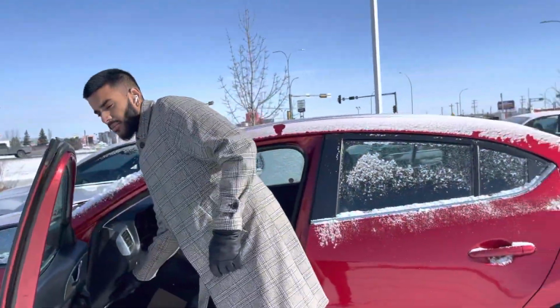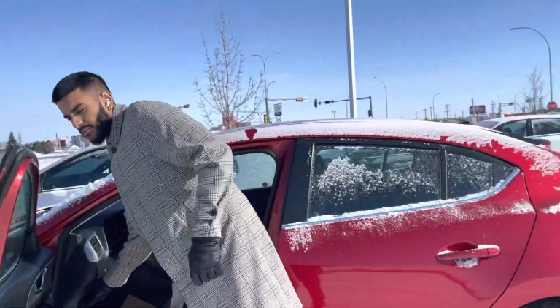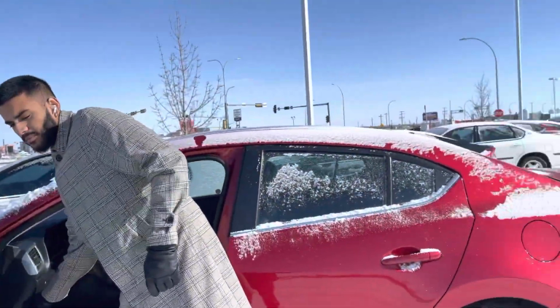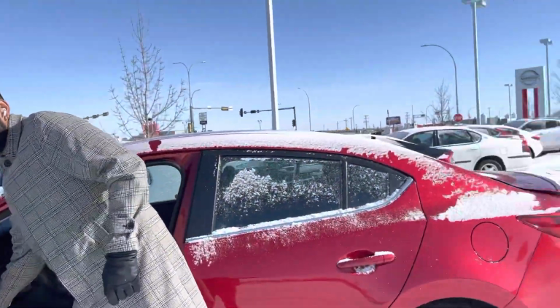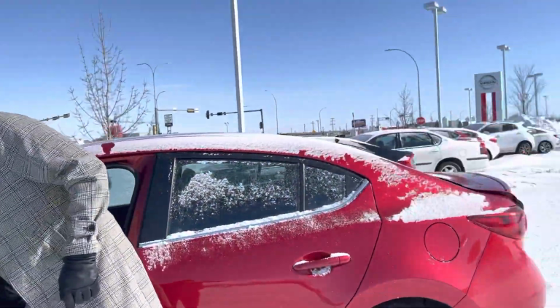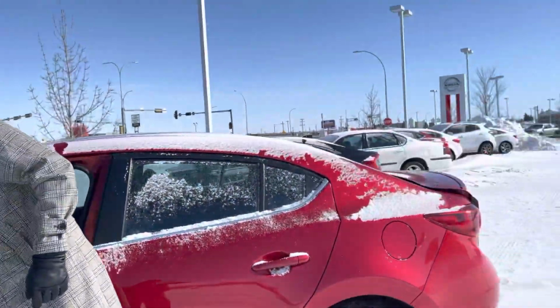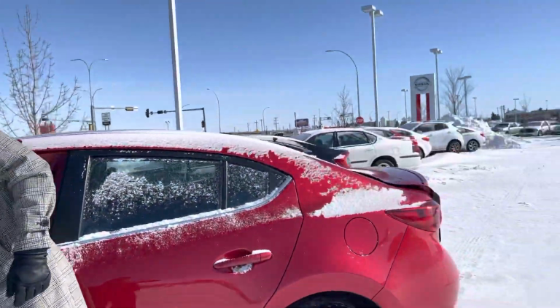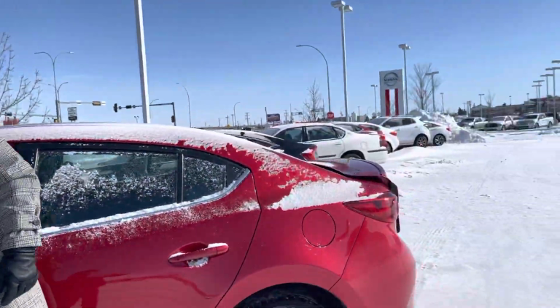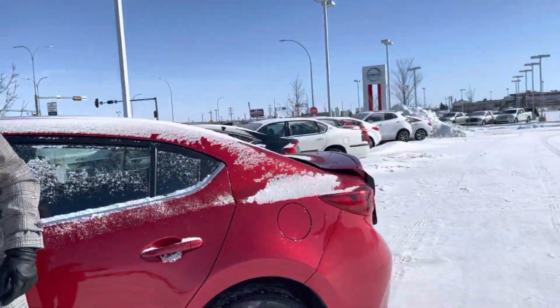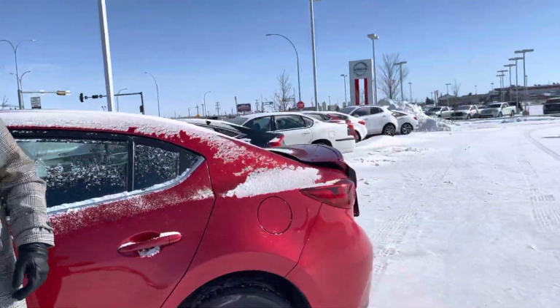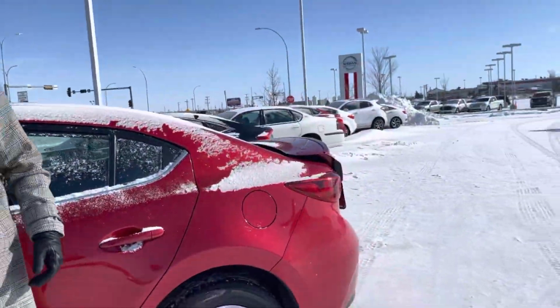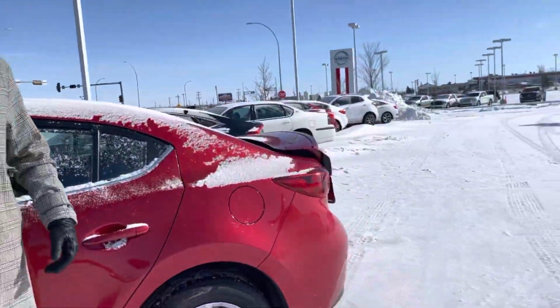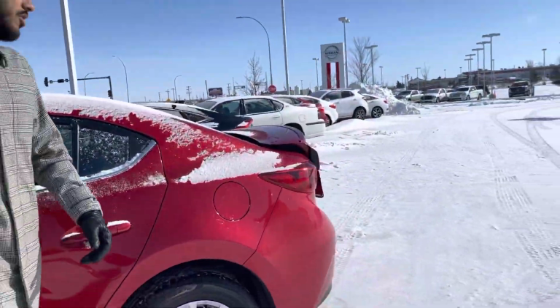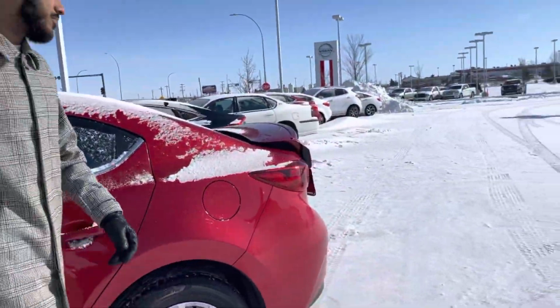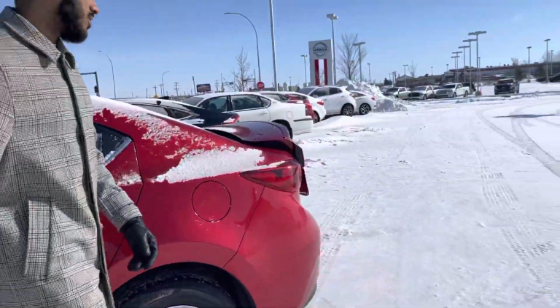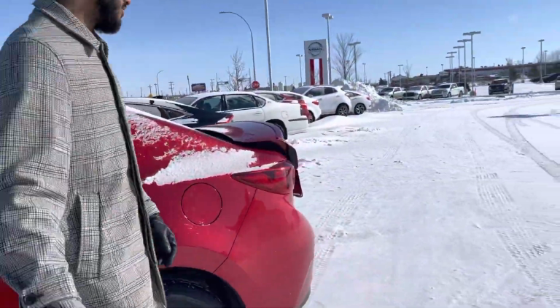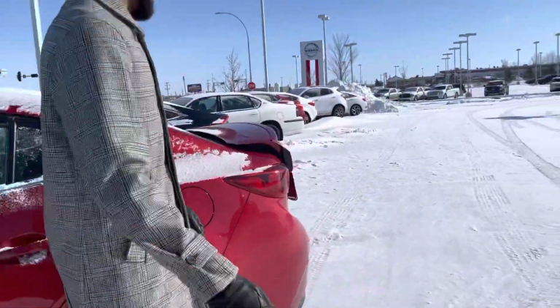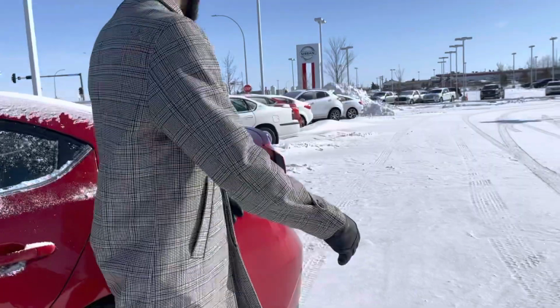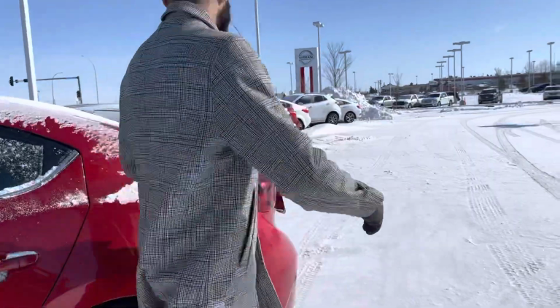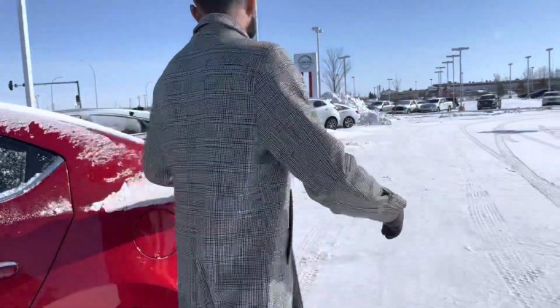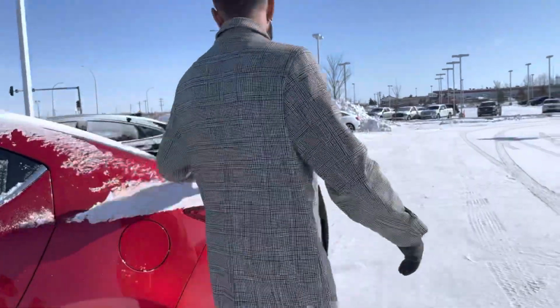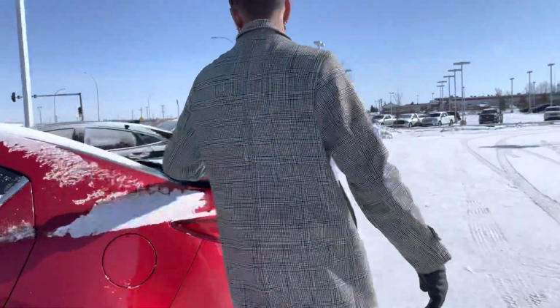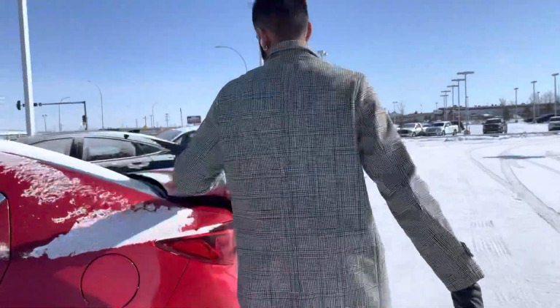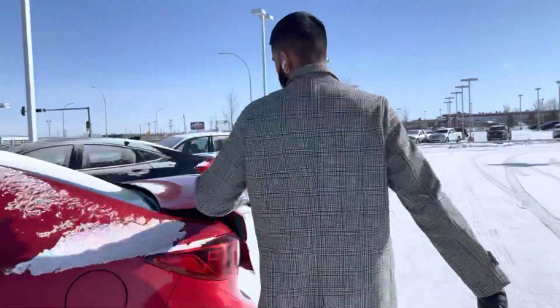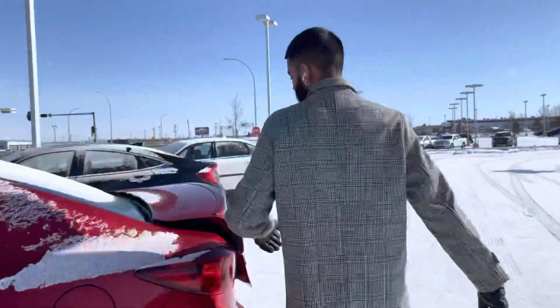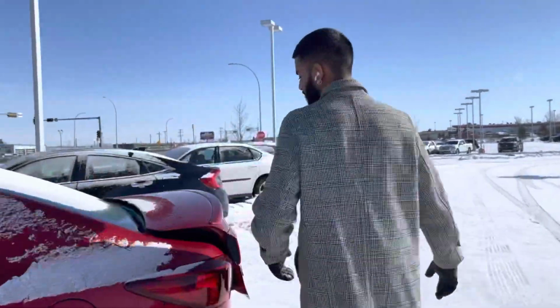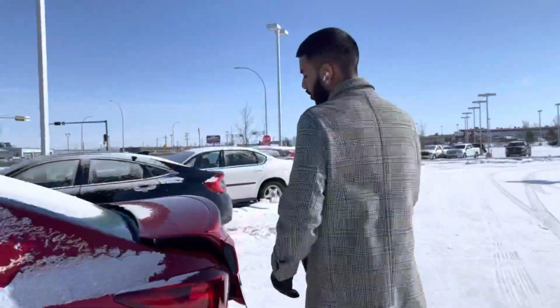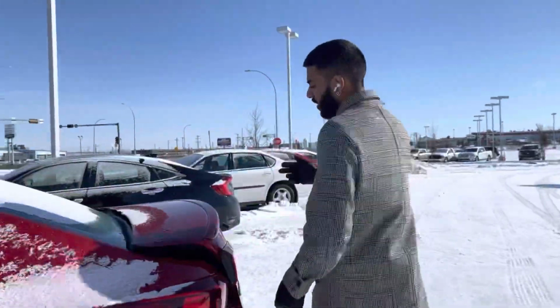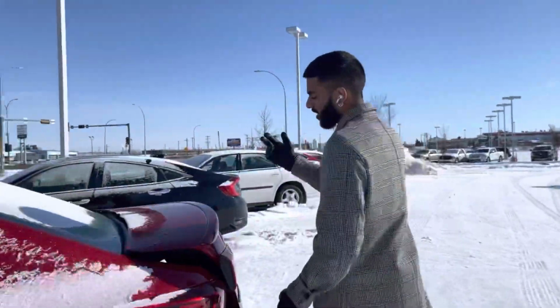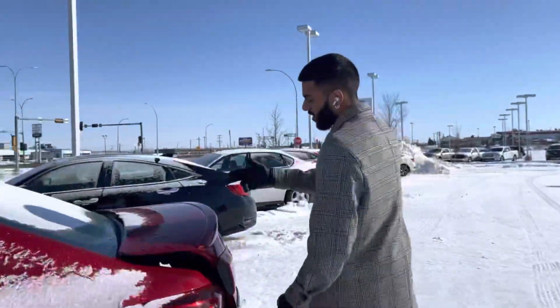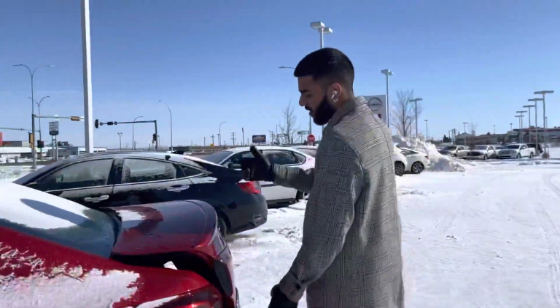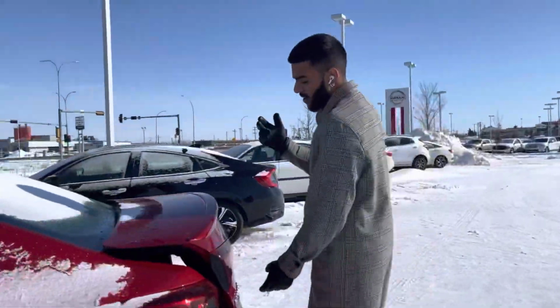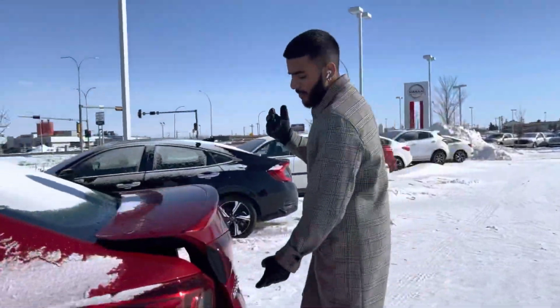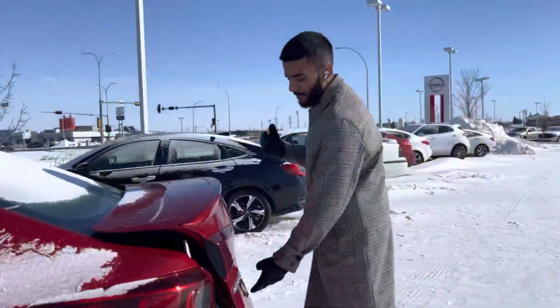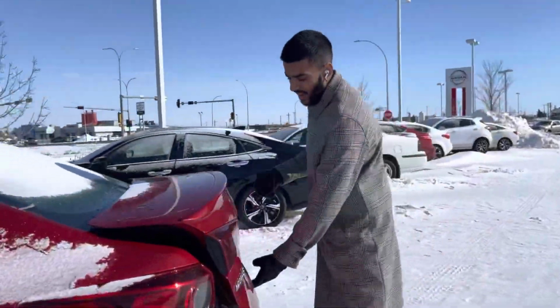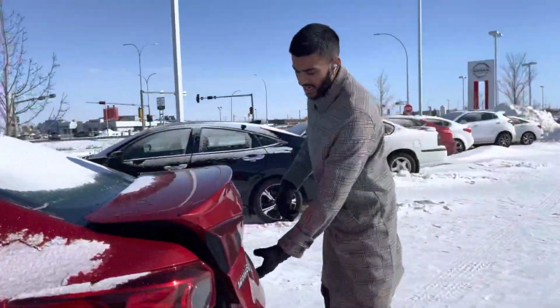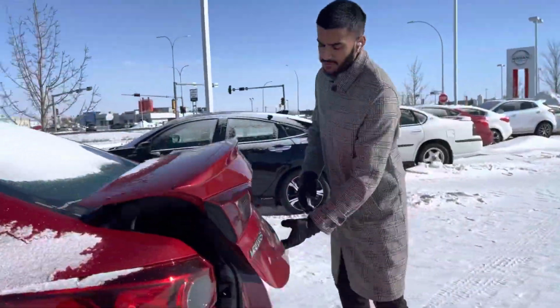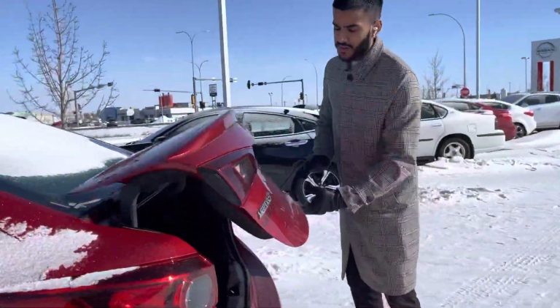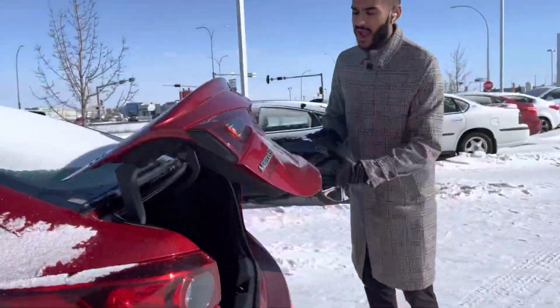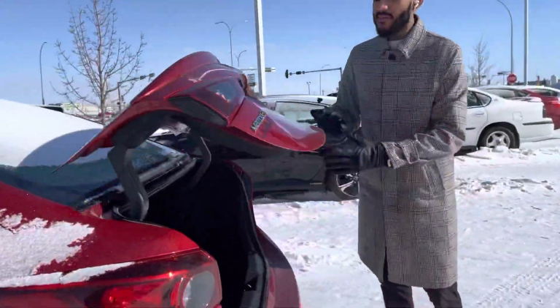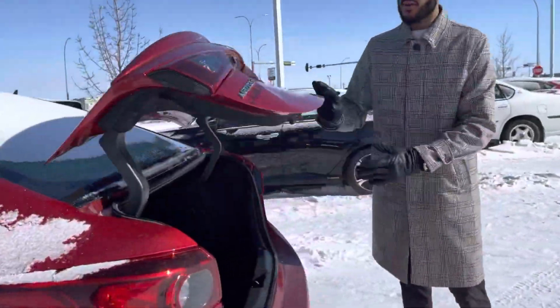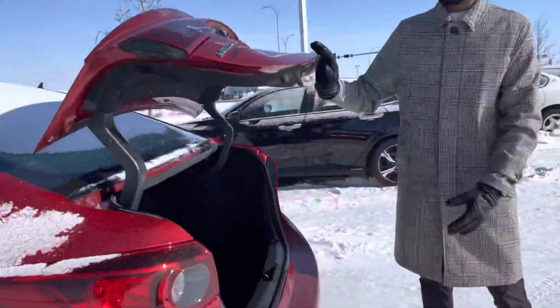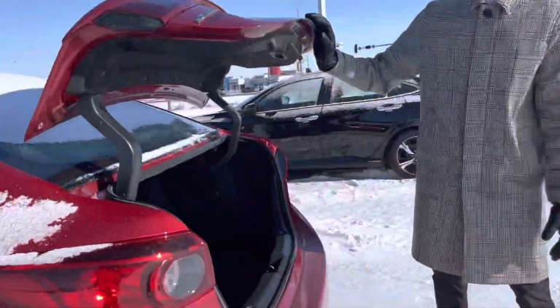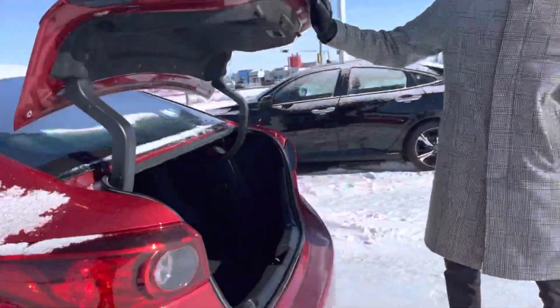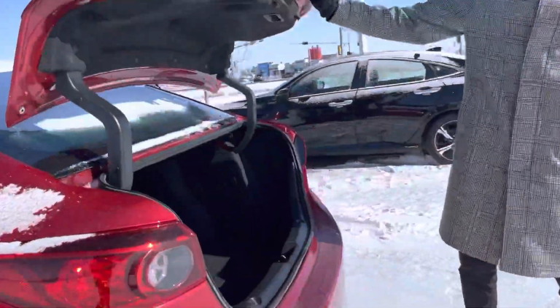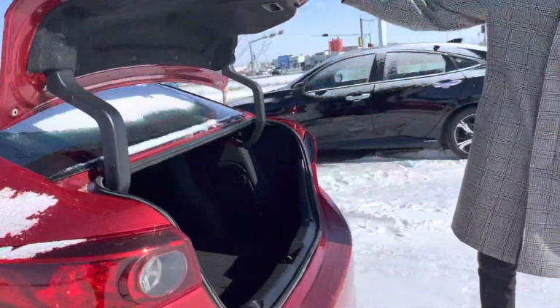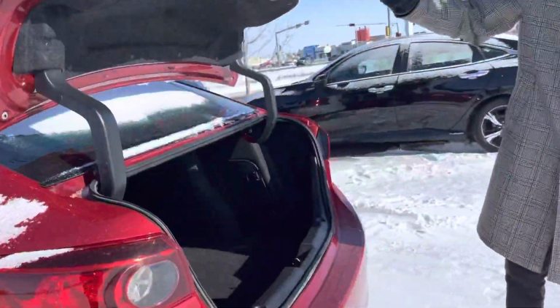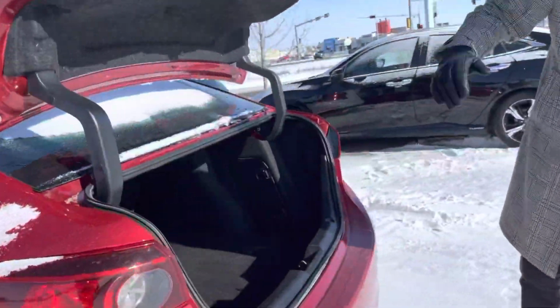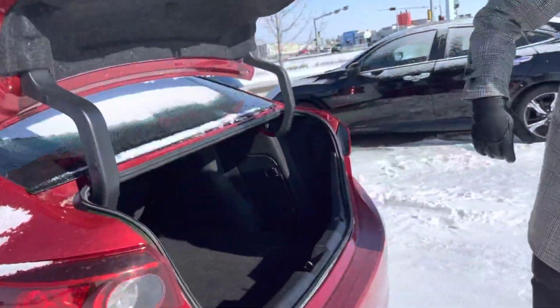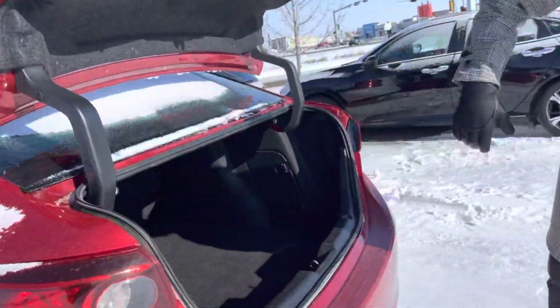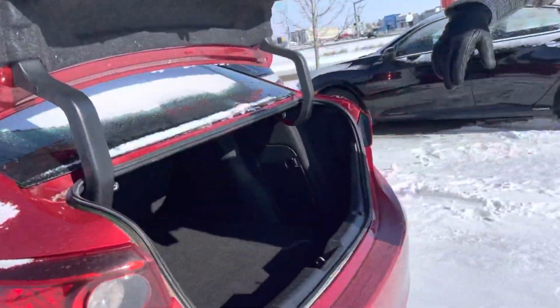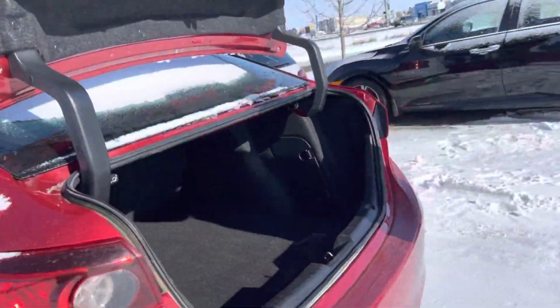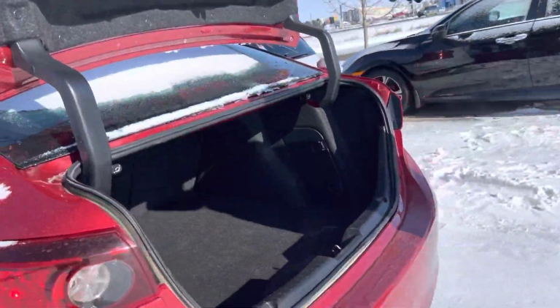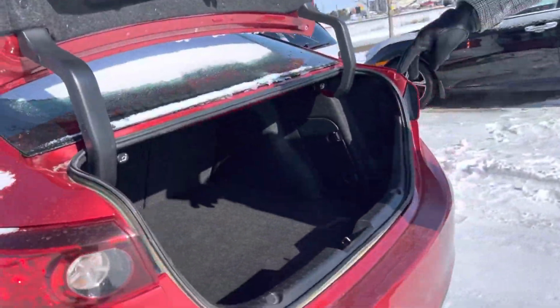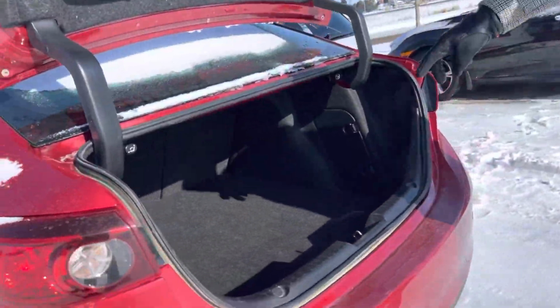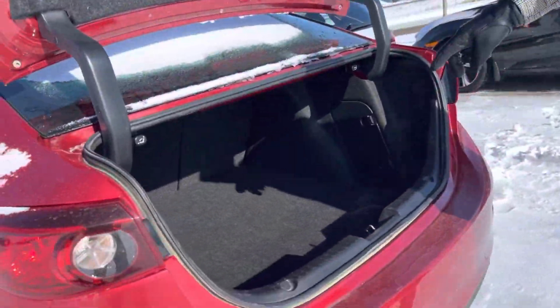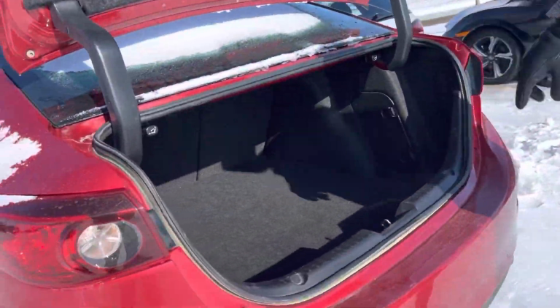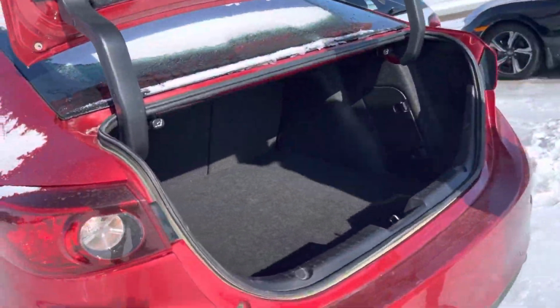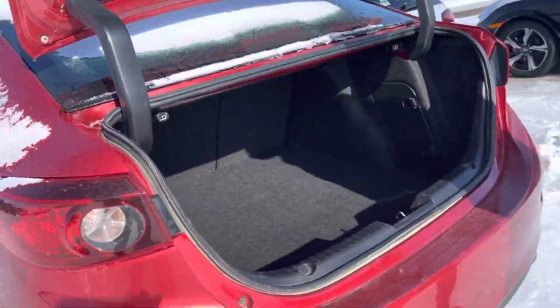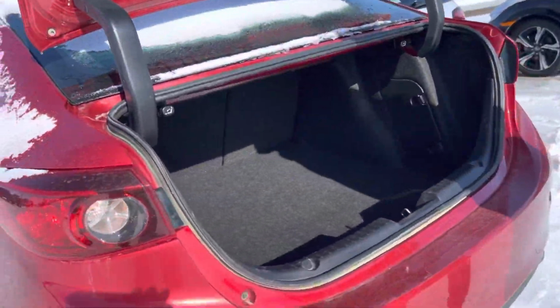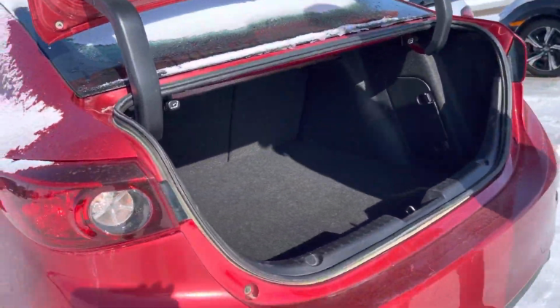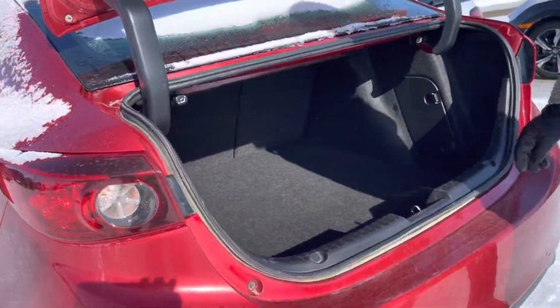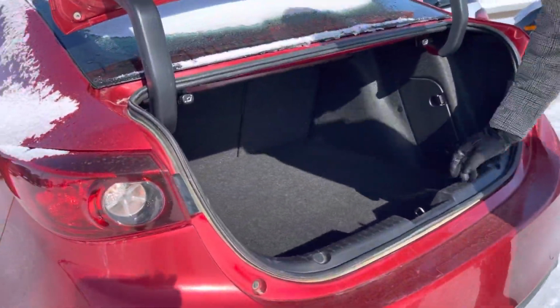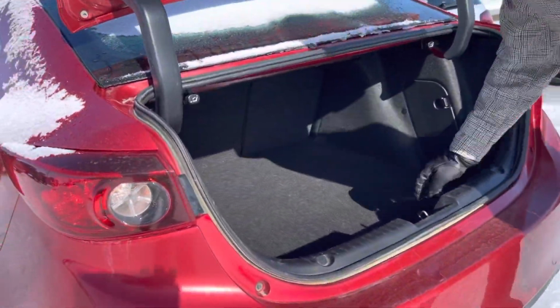So let's pop this trunk open over here. Little spoiler, backup camera equipped. Tons of space in the trunk.